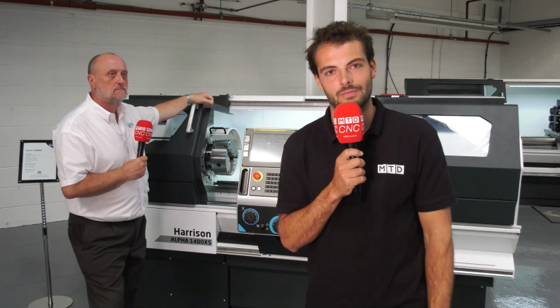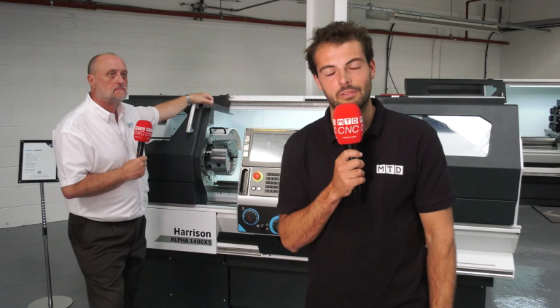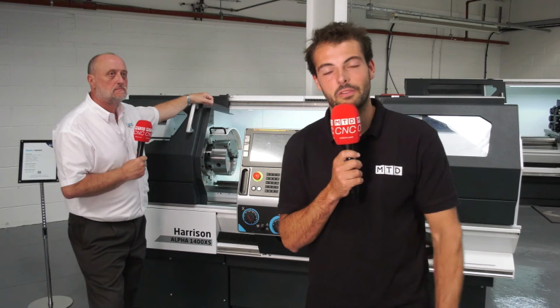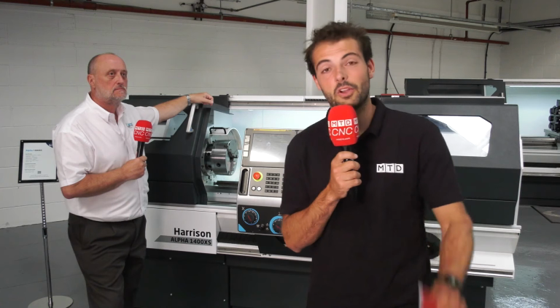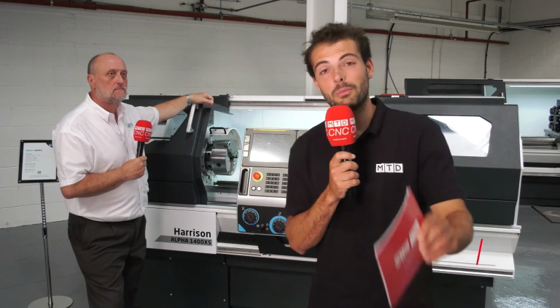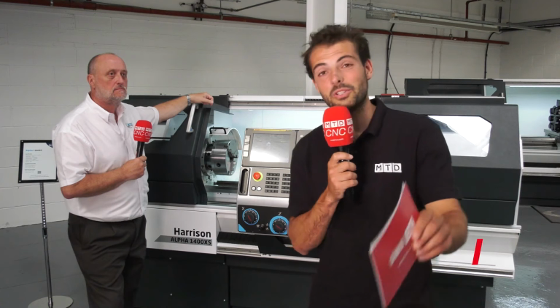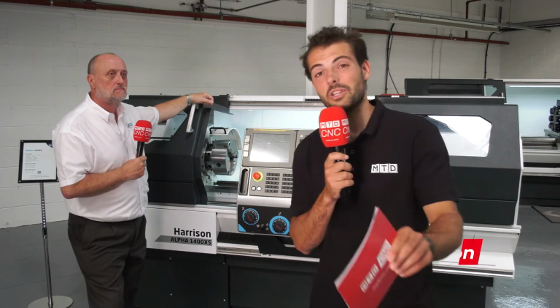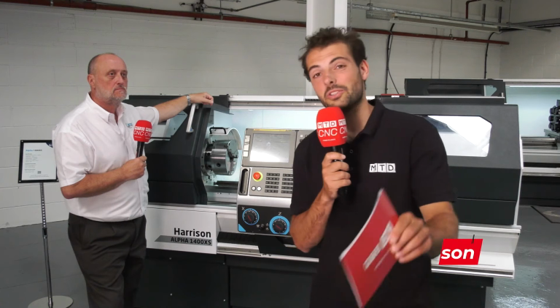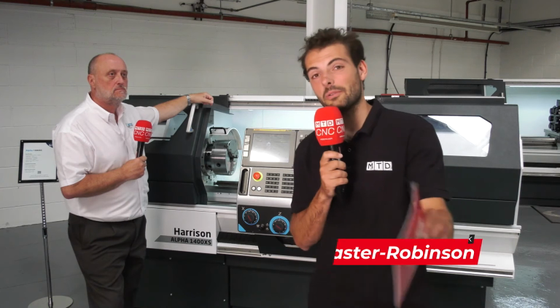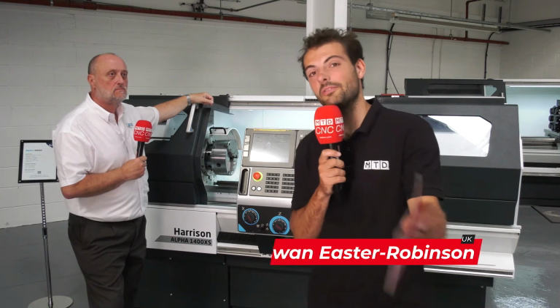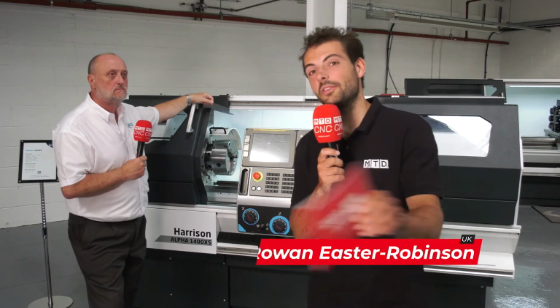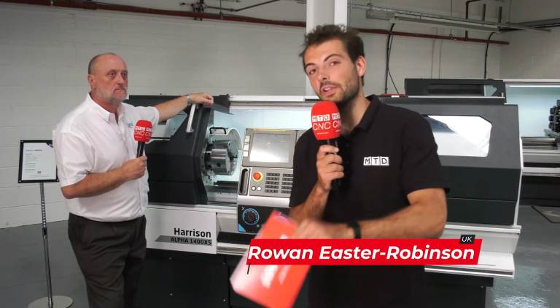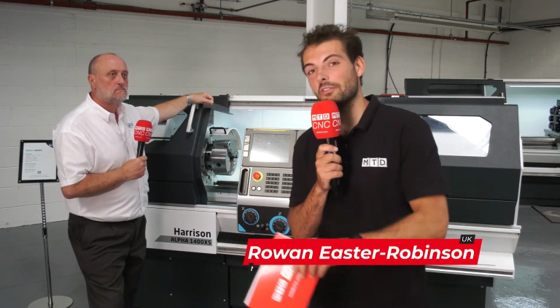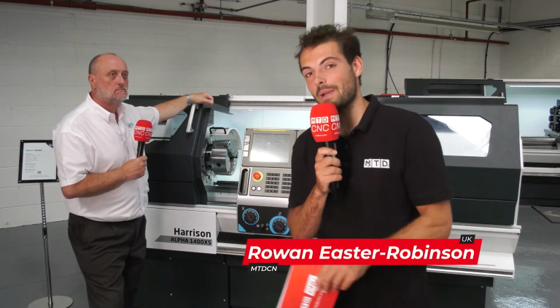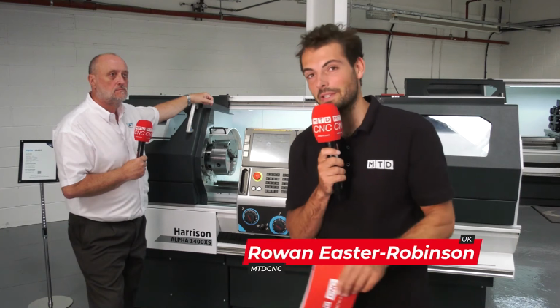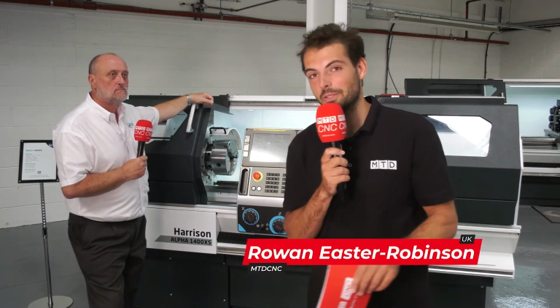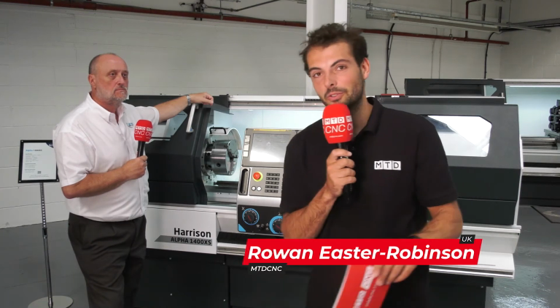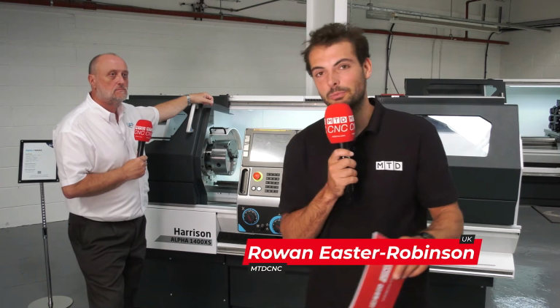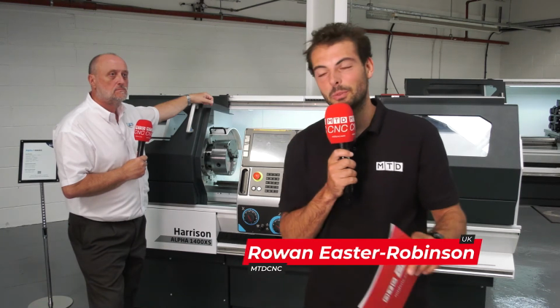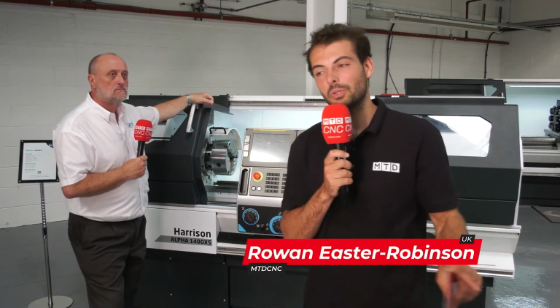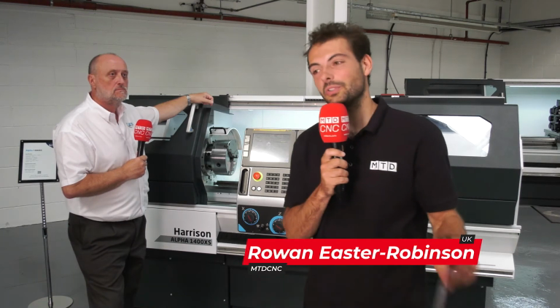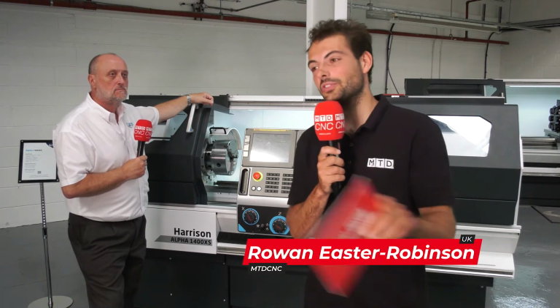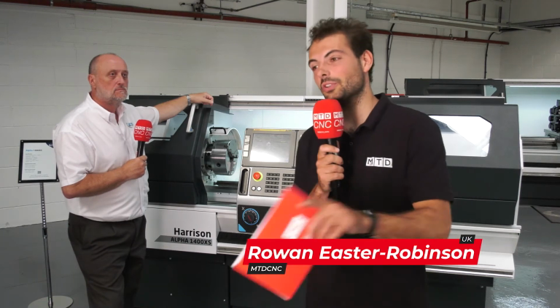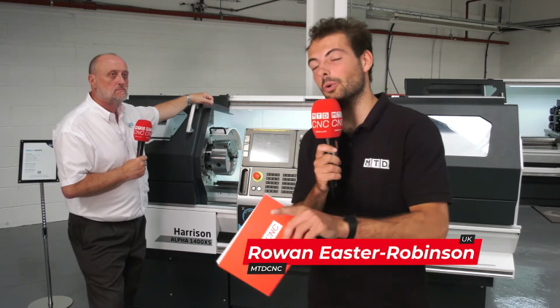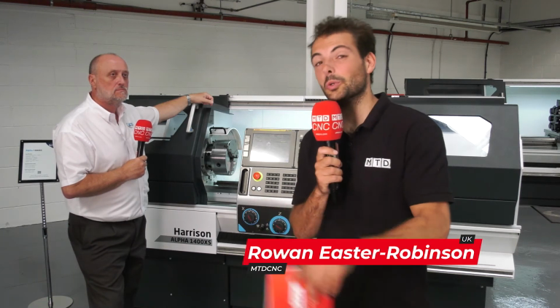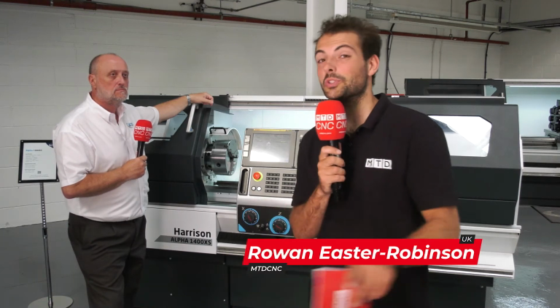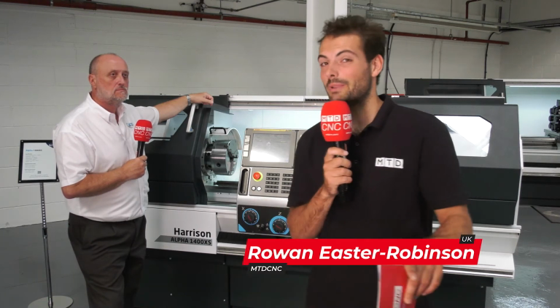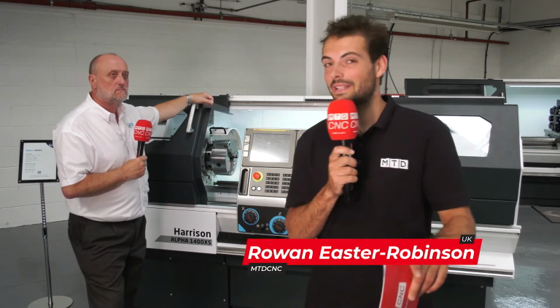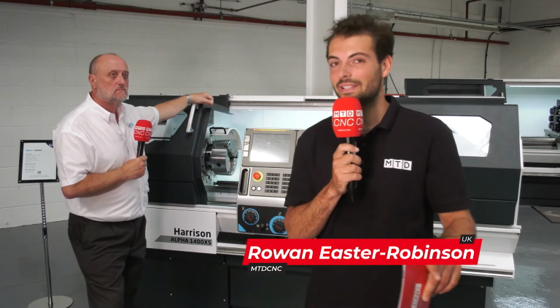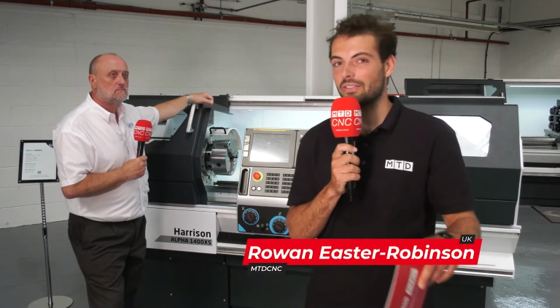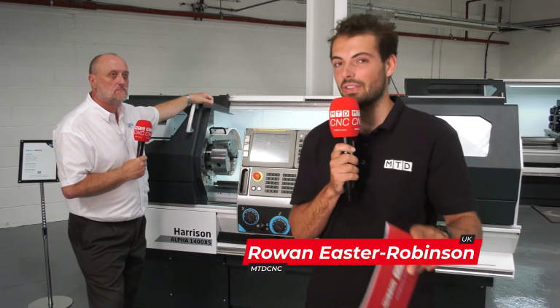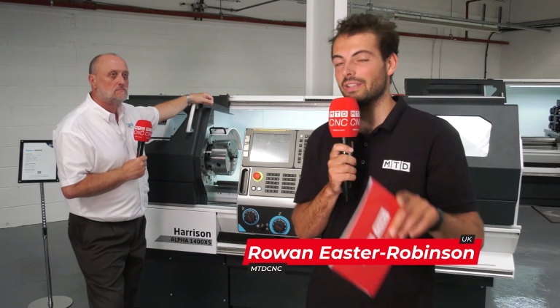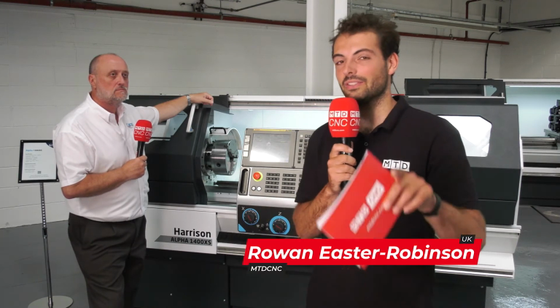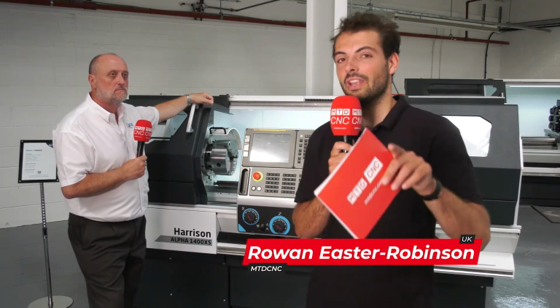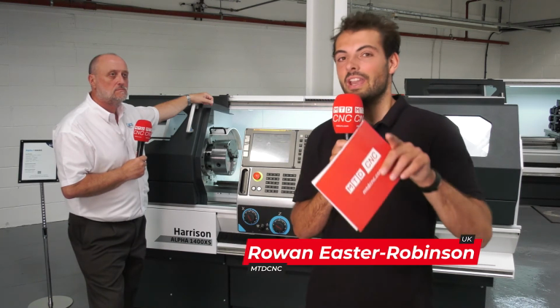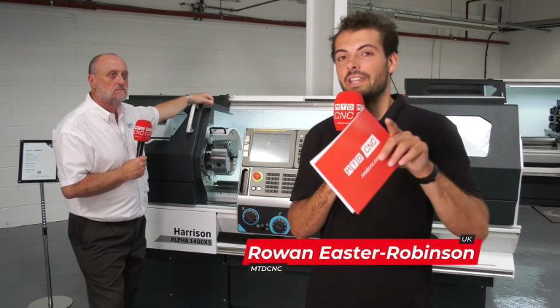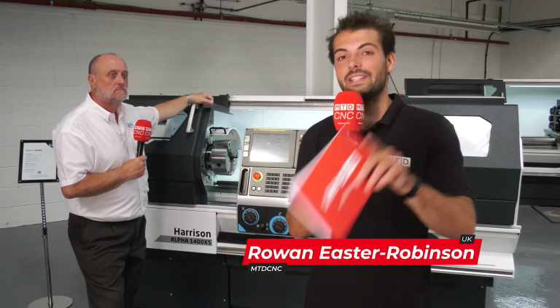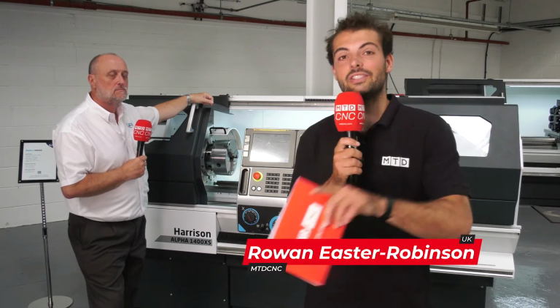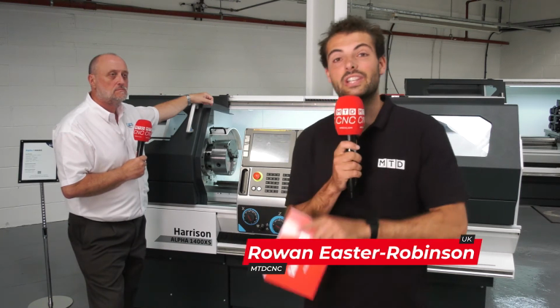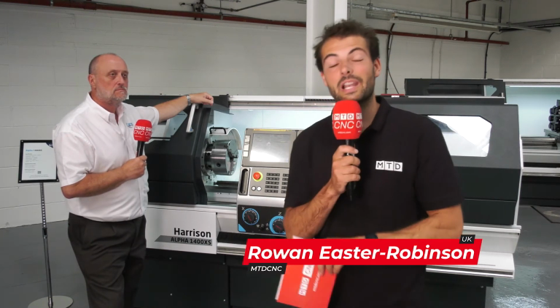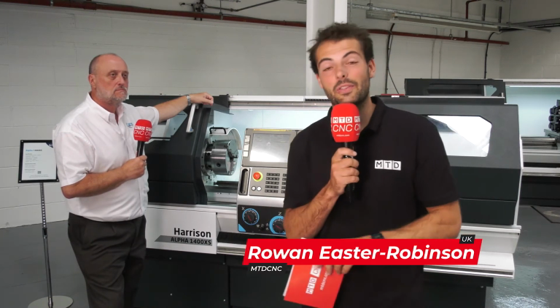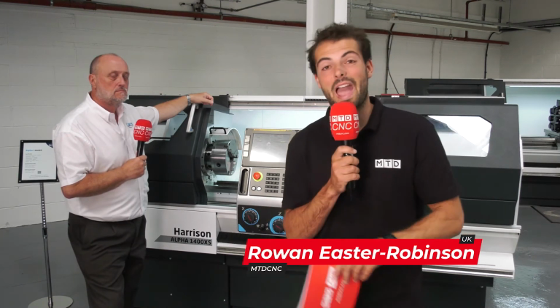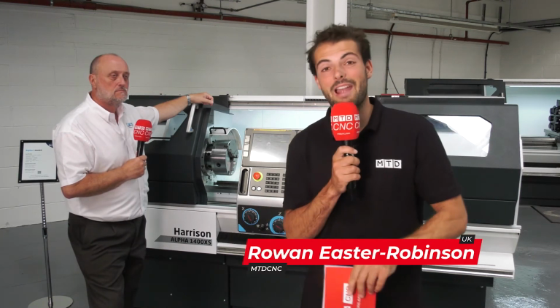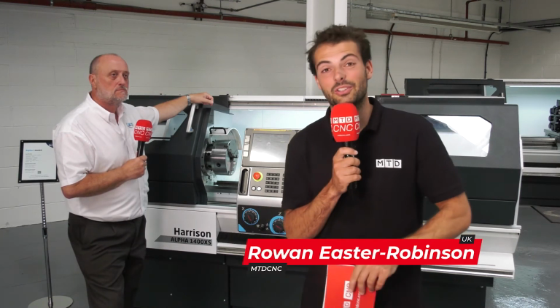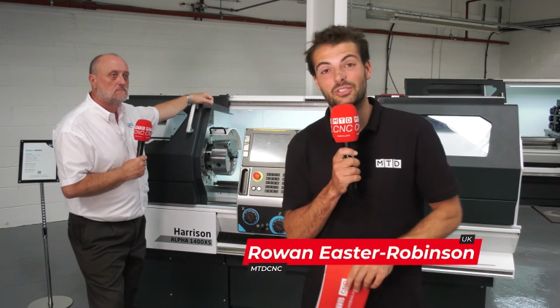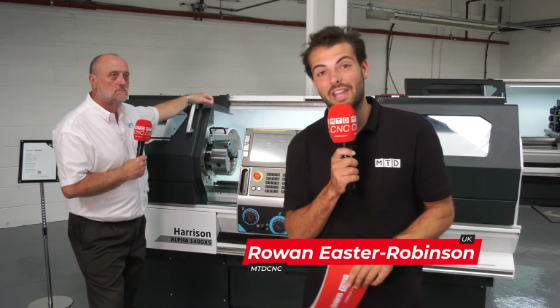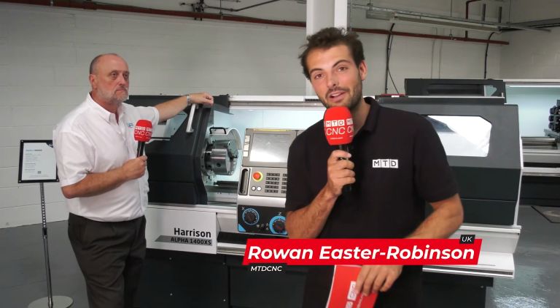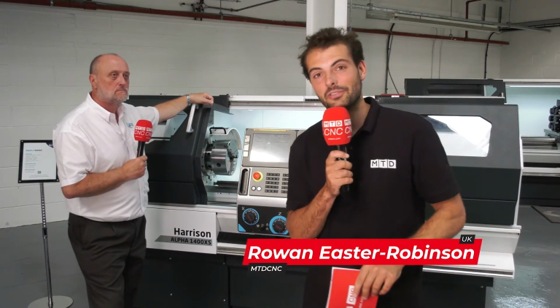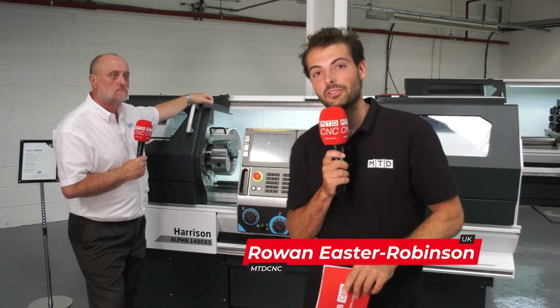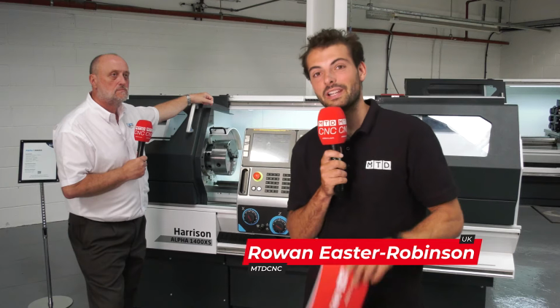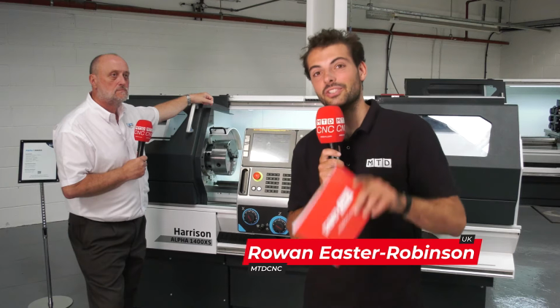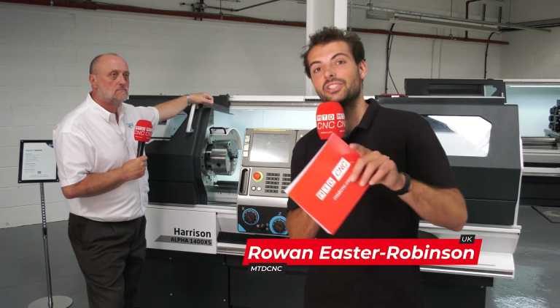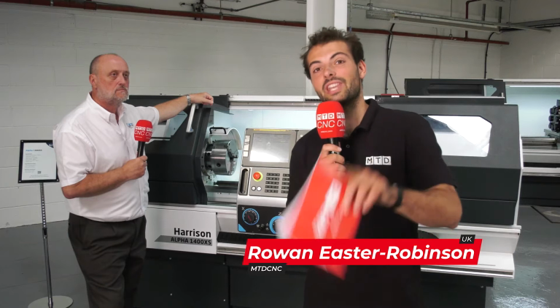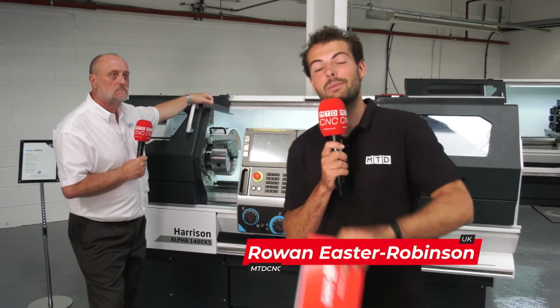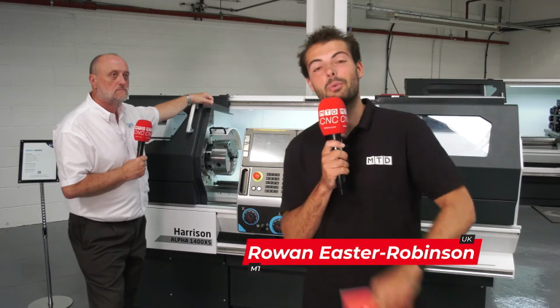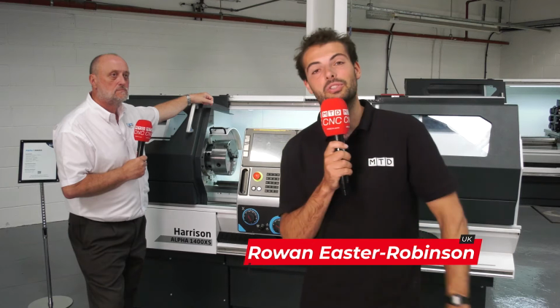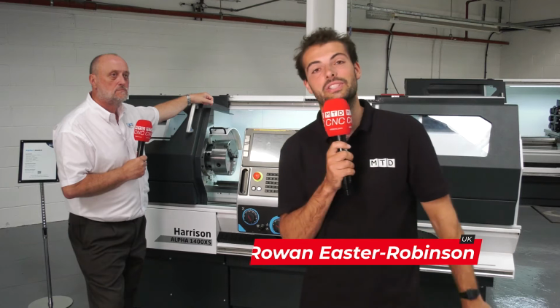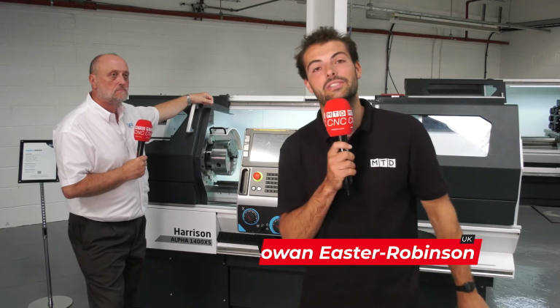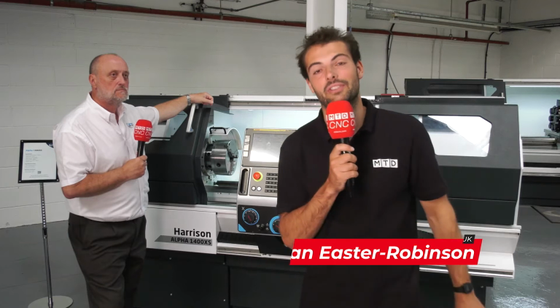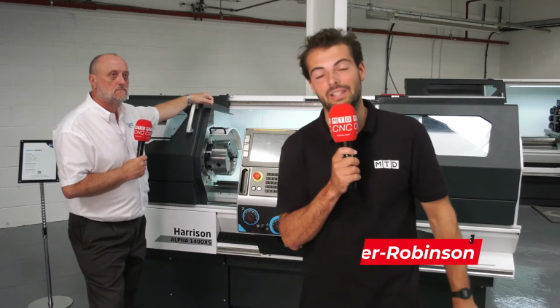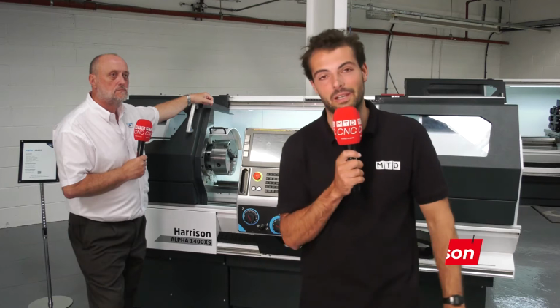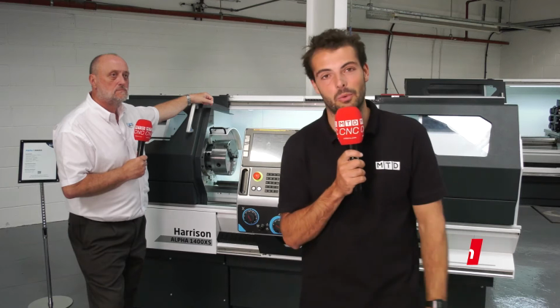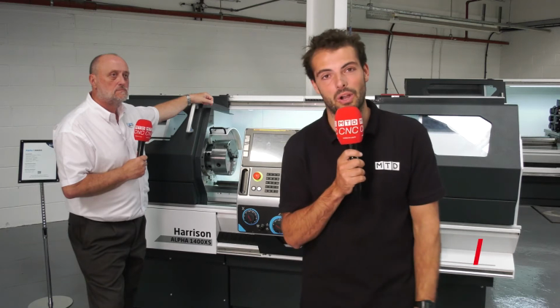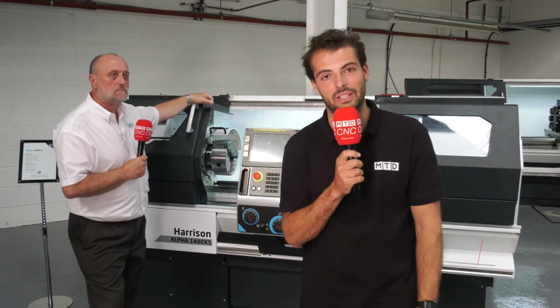If you've got a machine shop full of manuals but you want to start automating things, you need to check out the Harrison Alpha range. Keep watching to find out why.